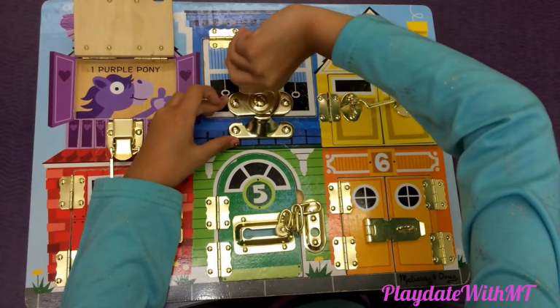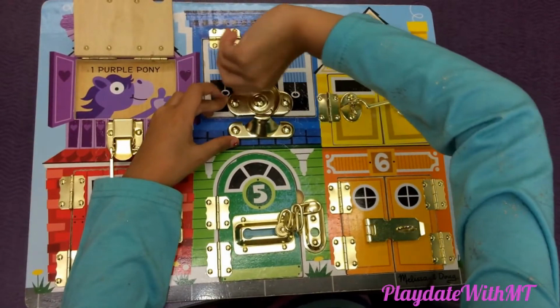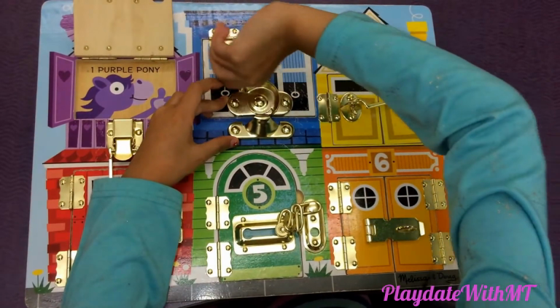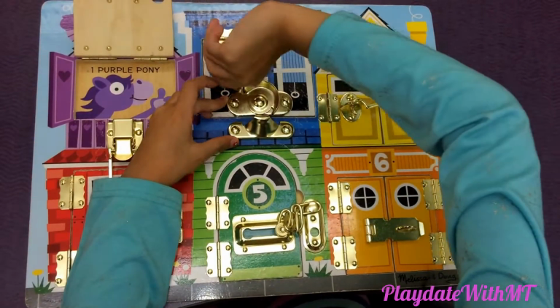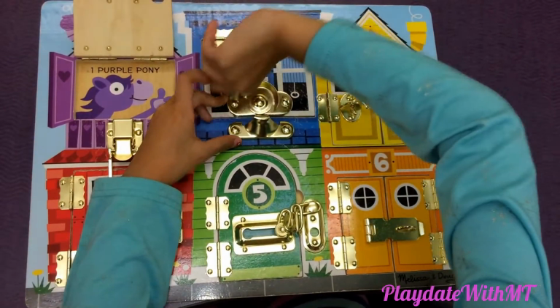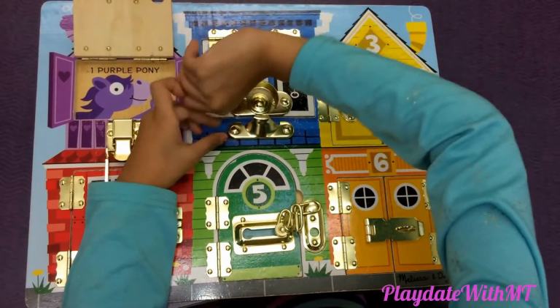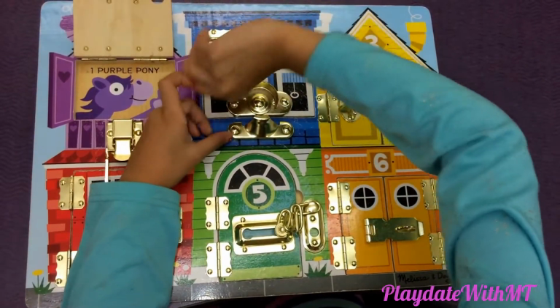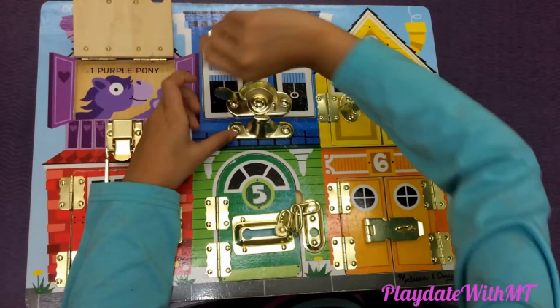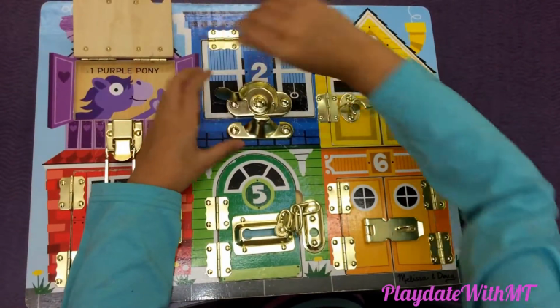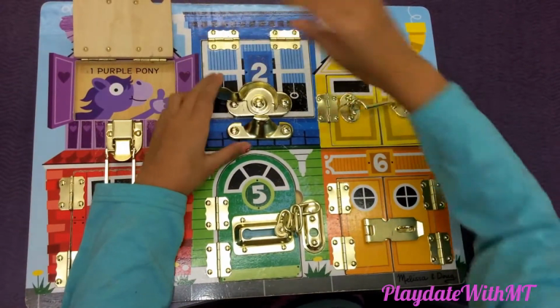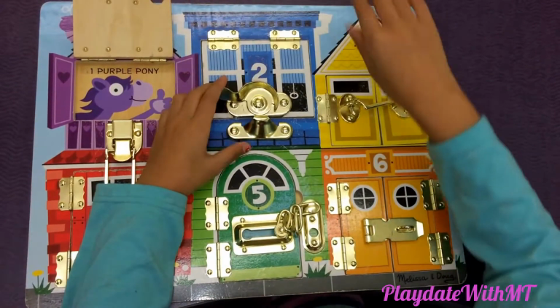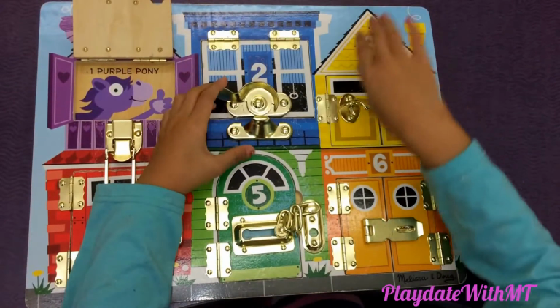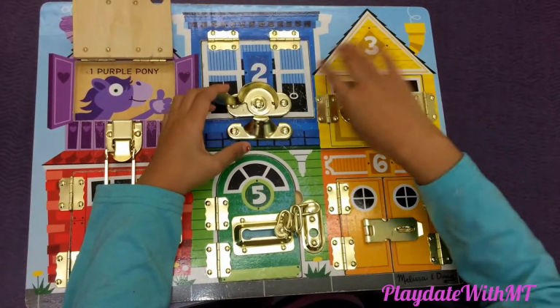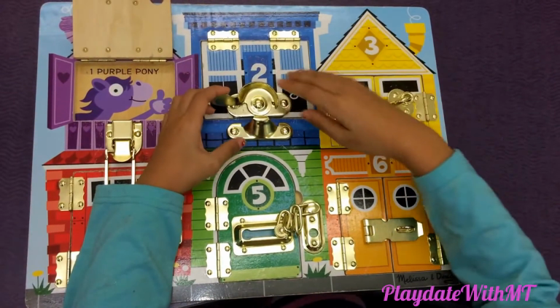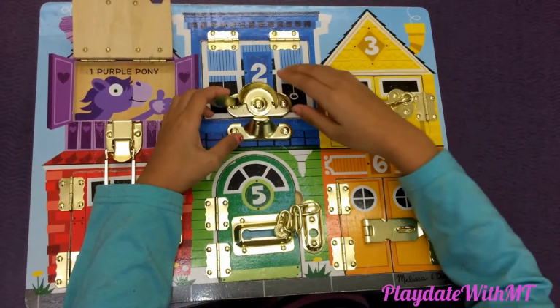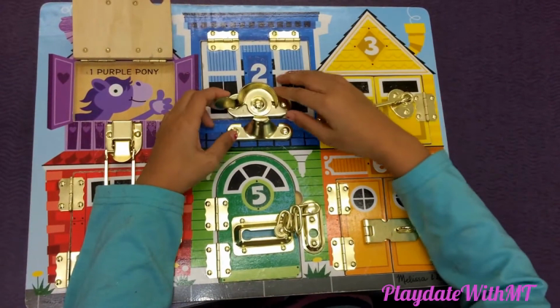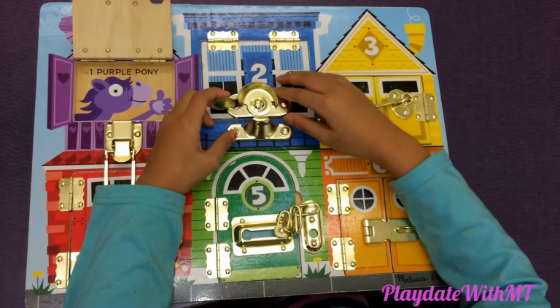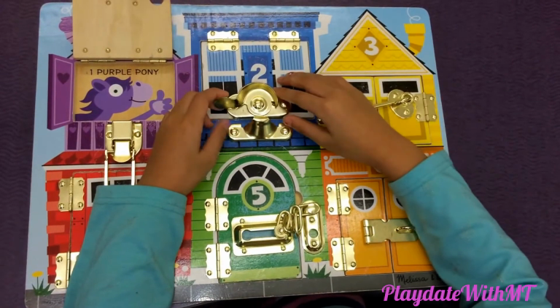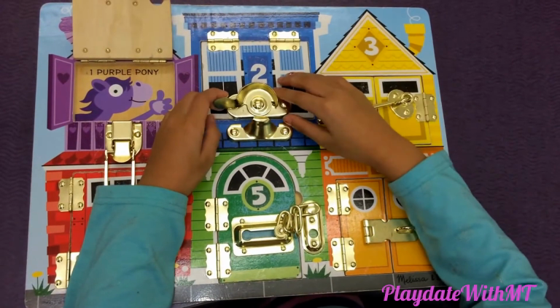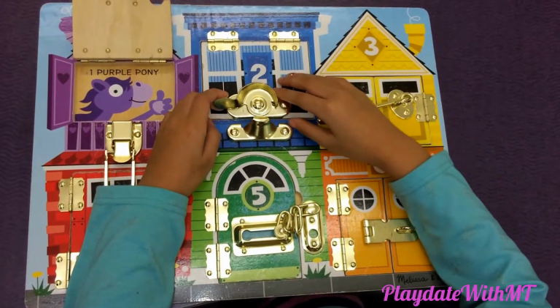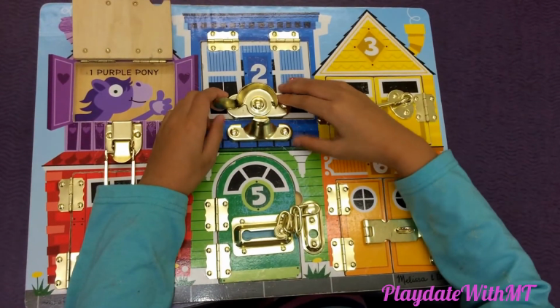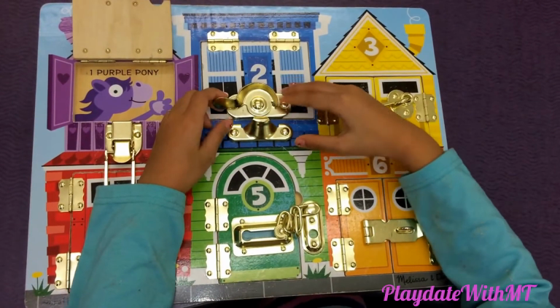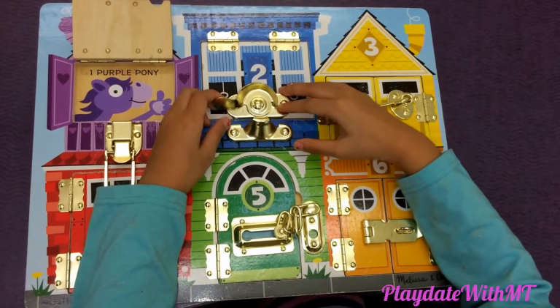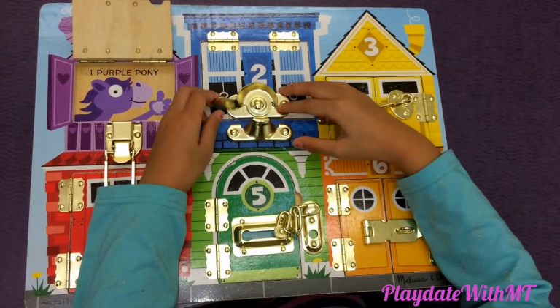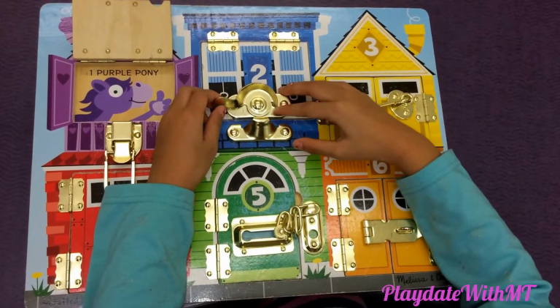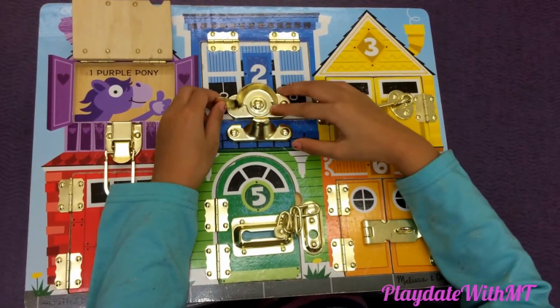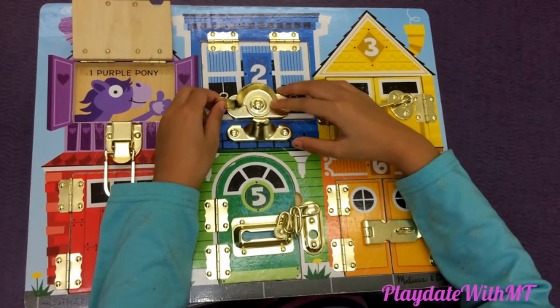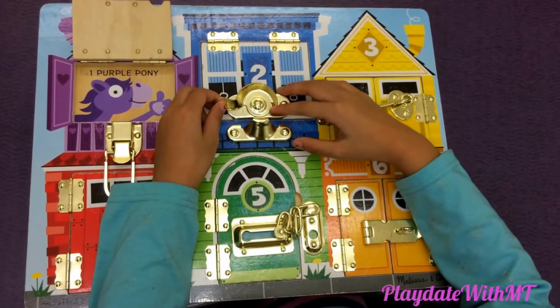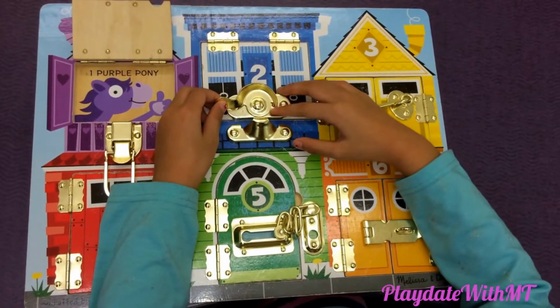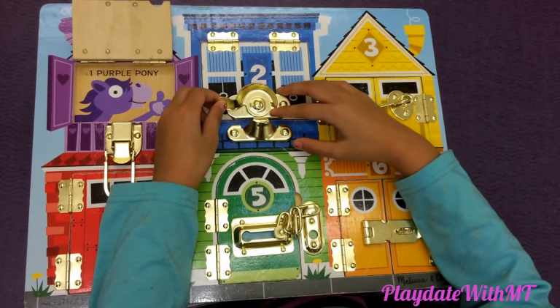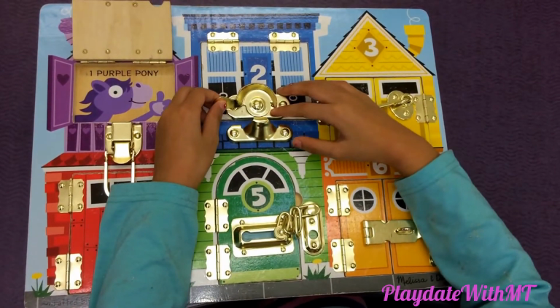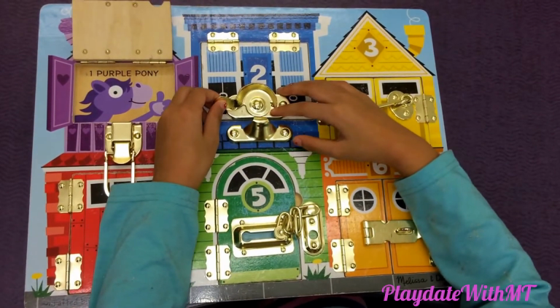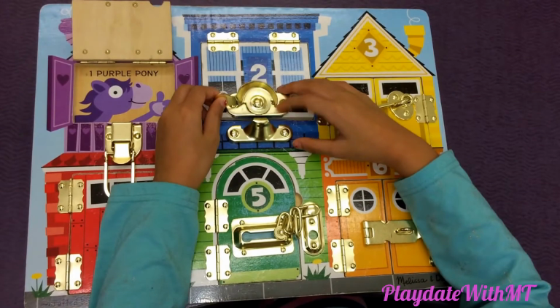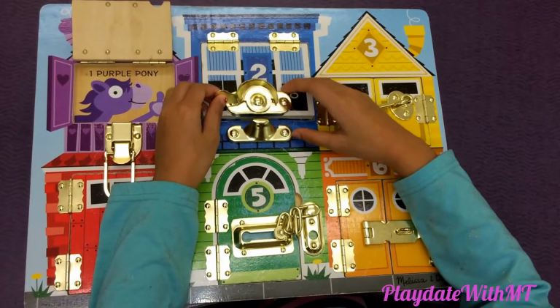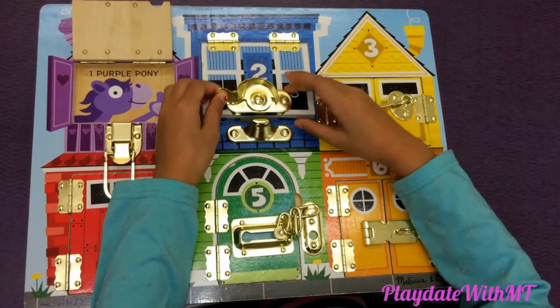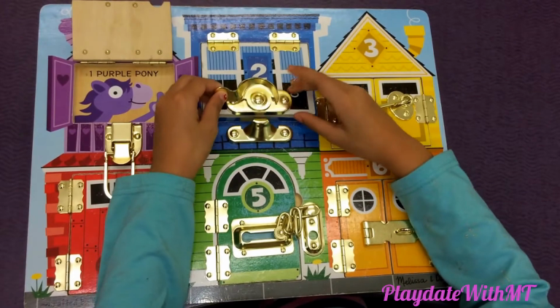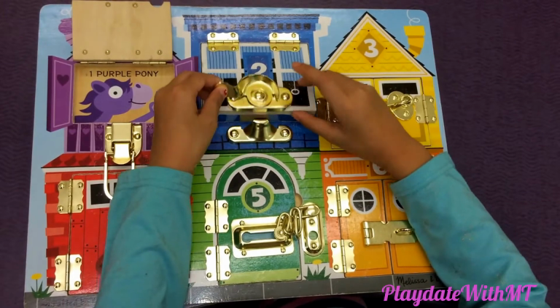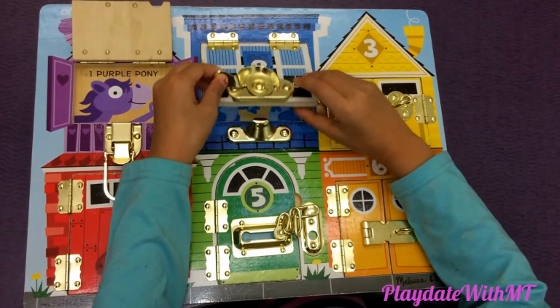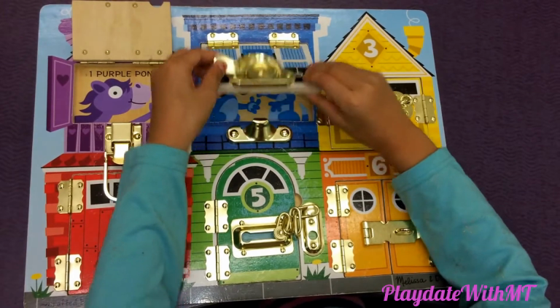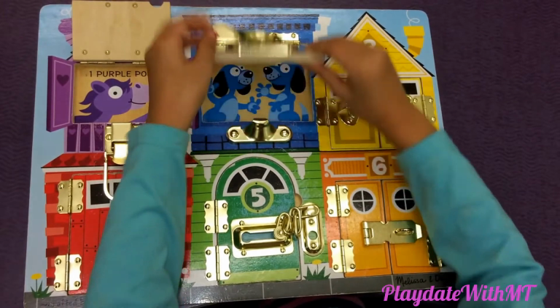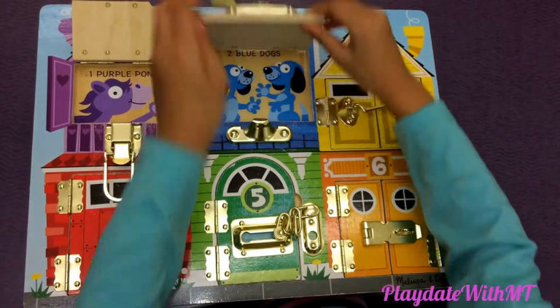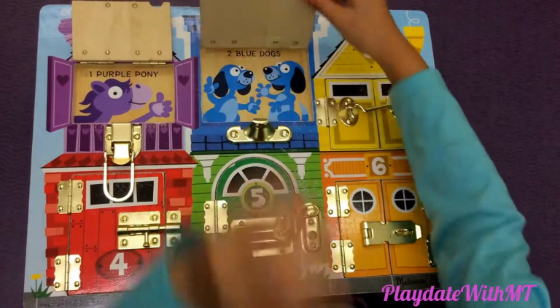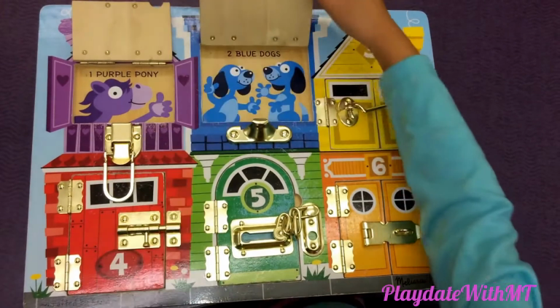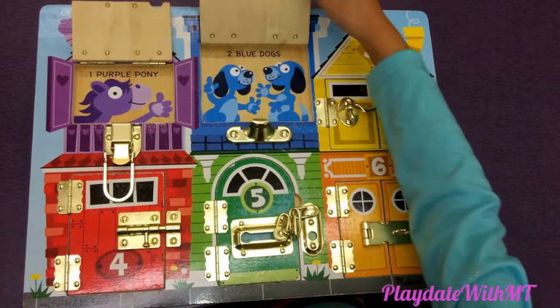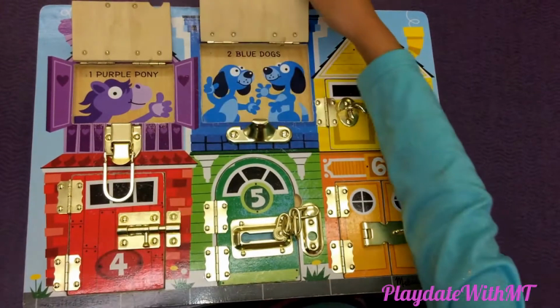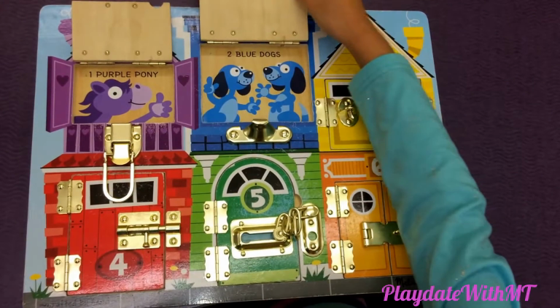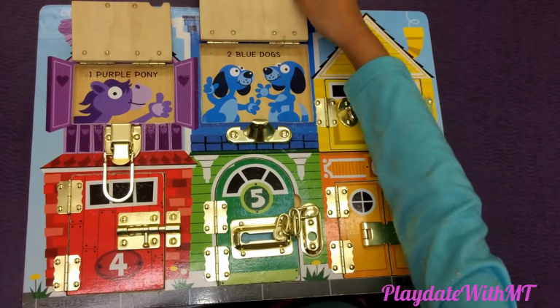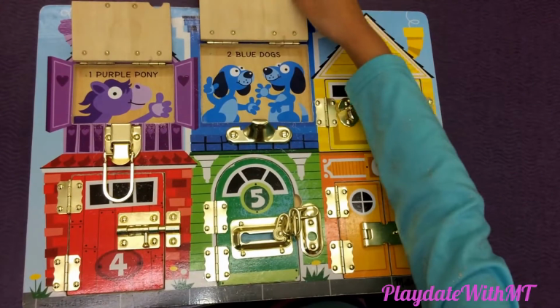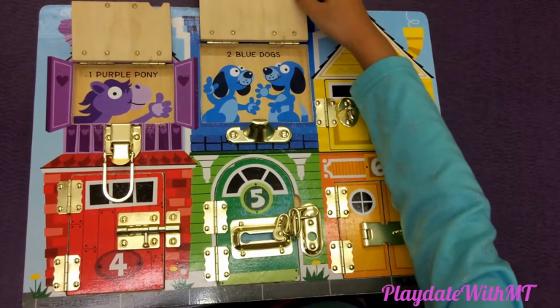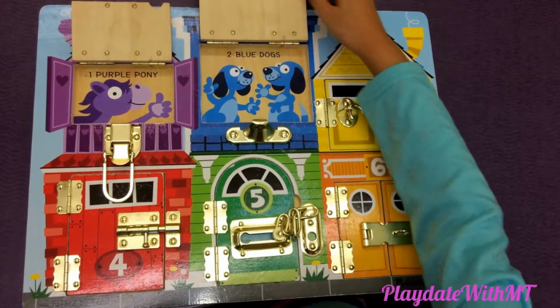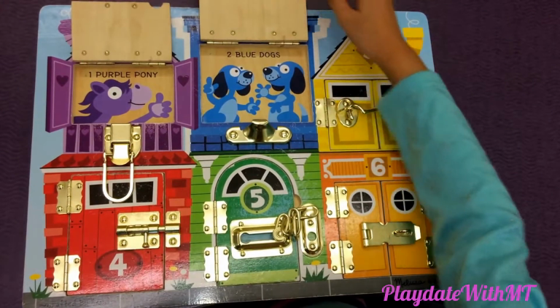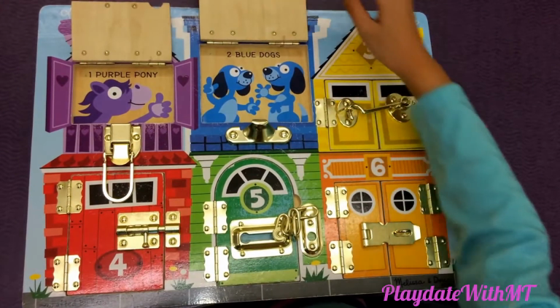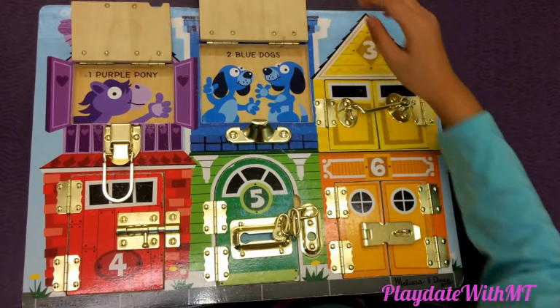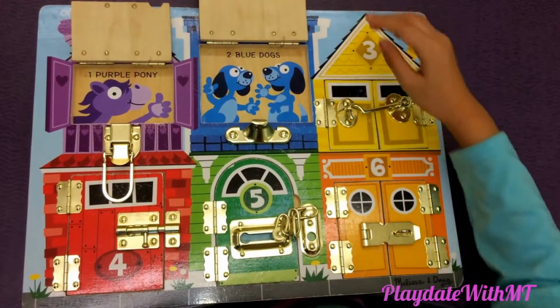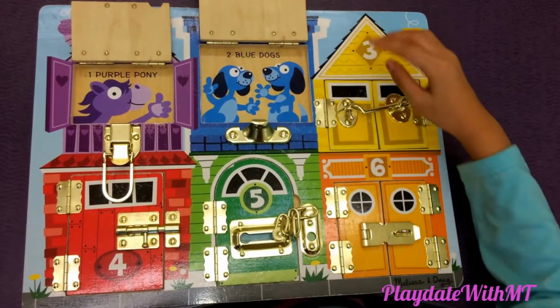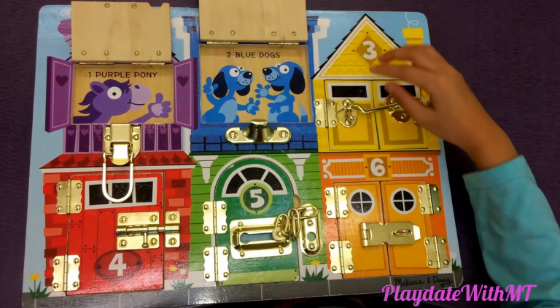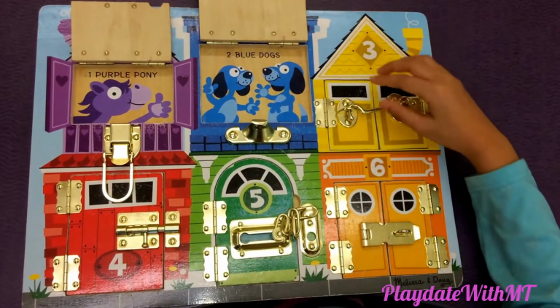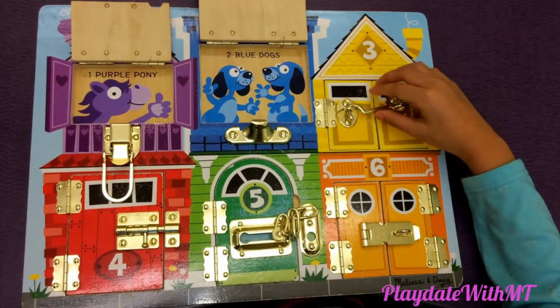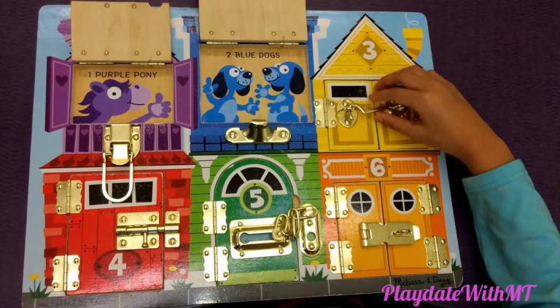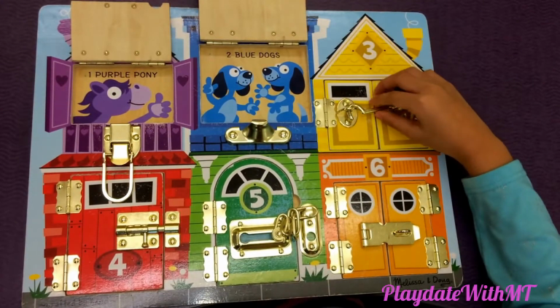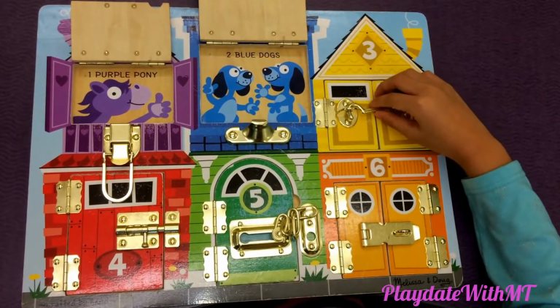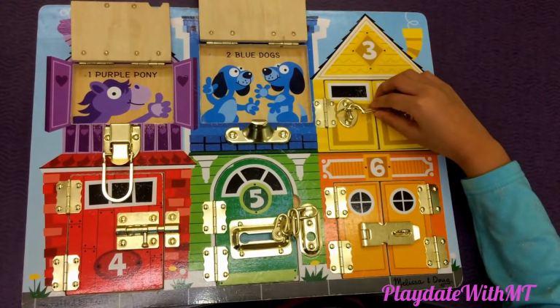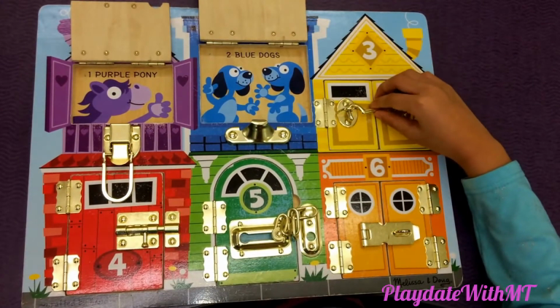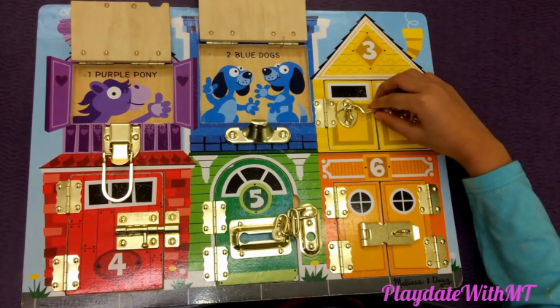This is latches number two and it's a blue house. So let's check it out. Two blue dogs.